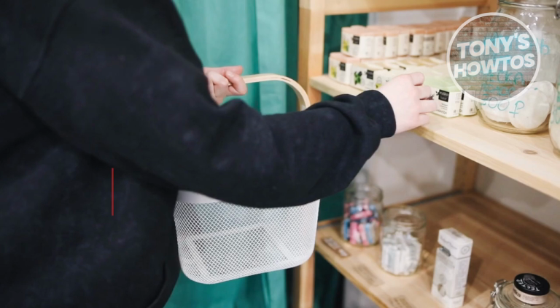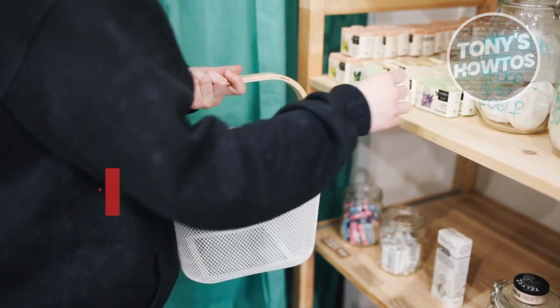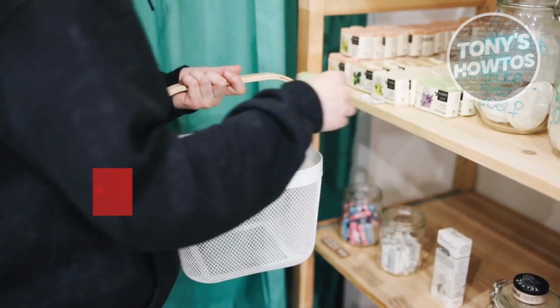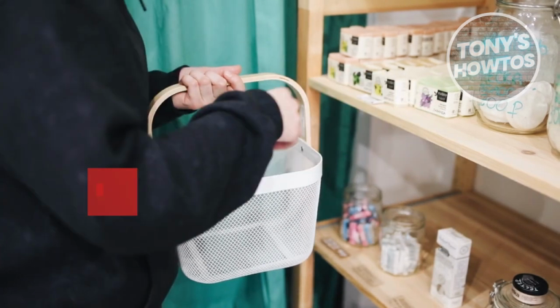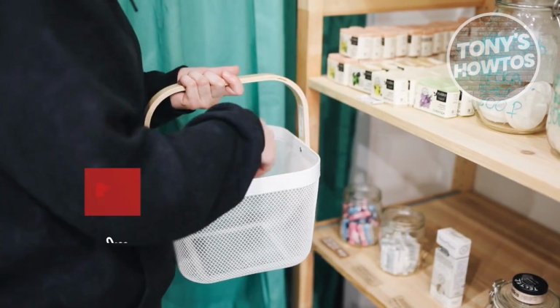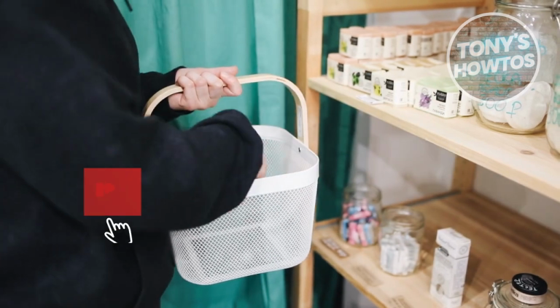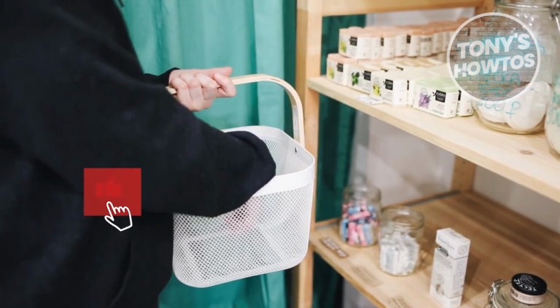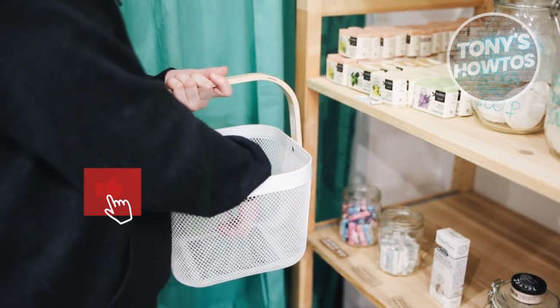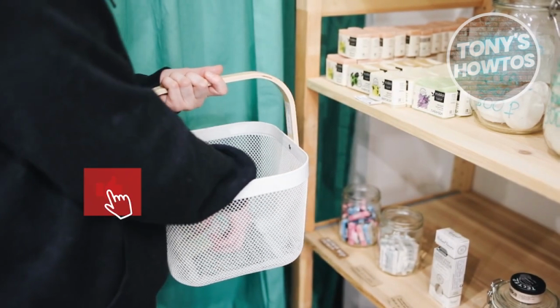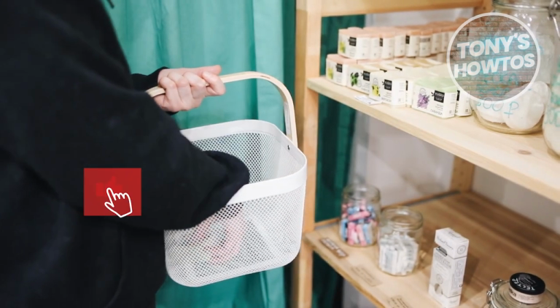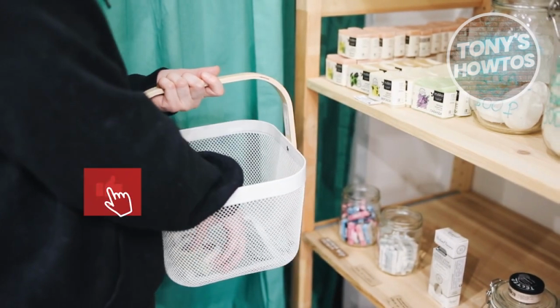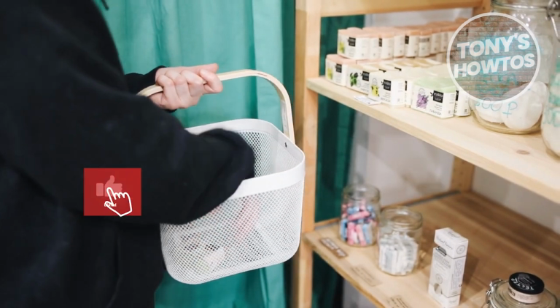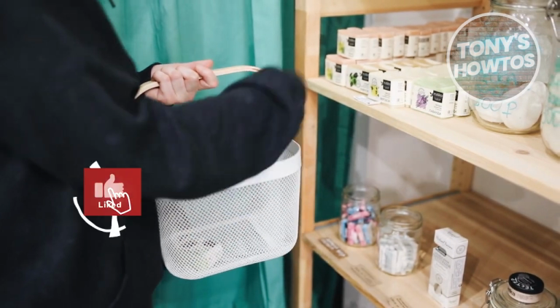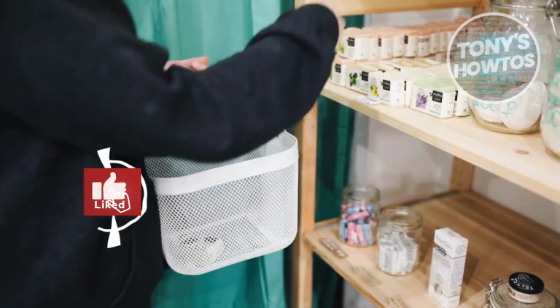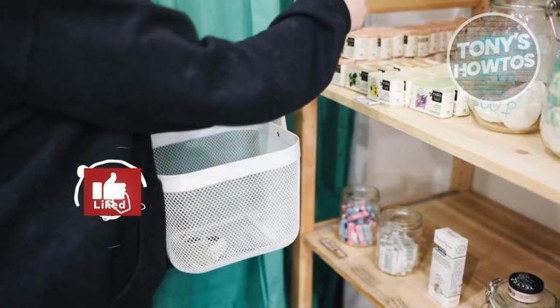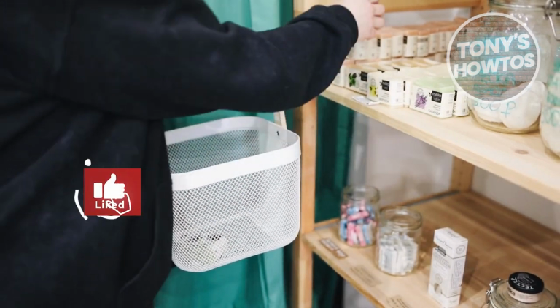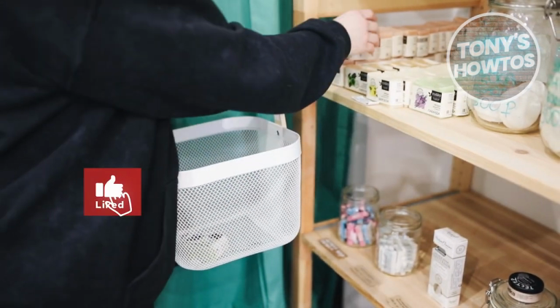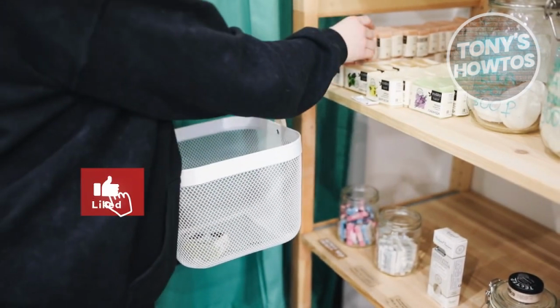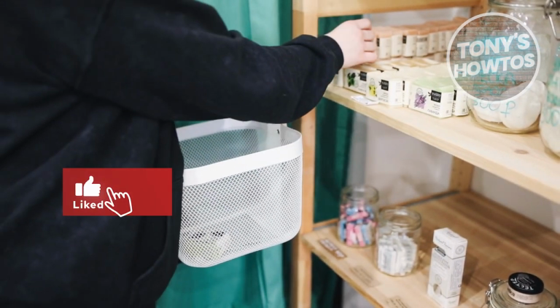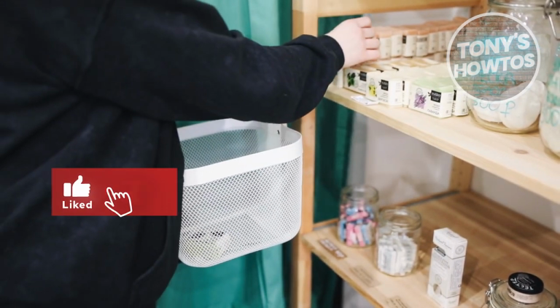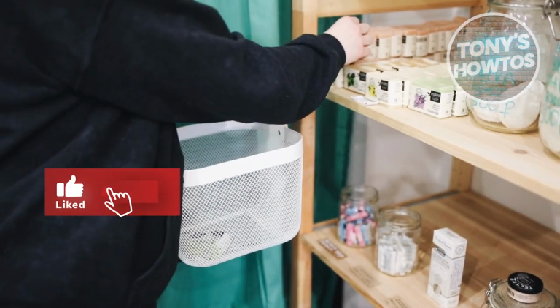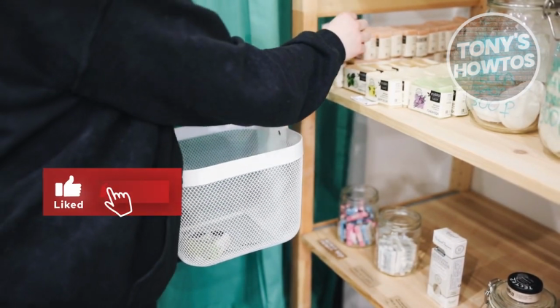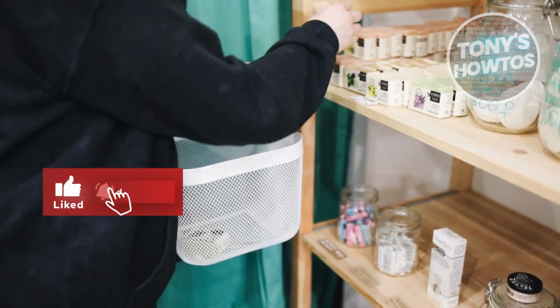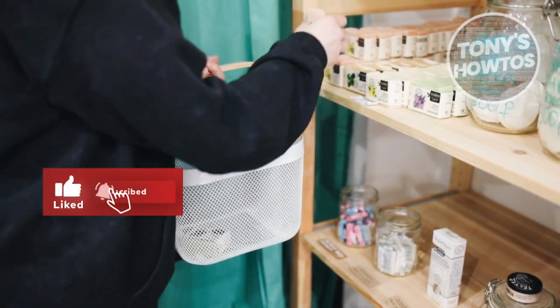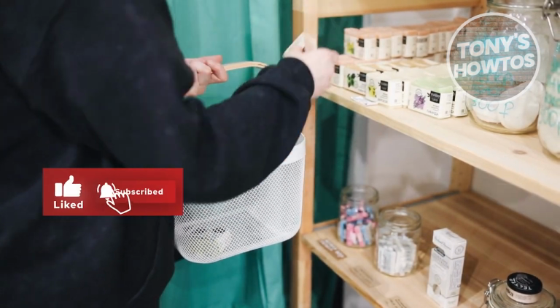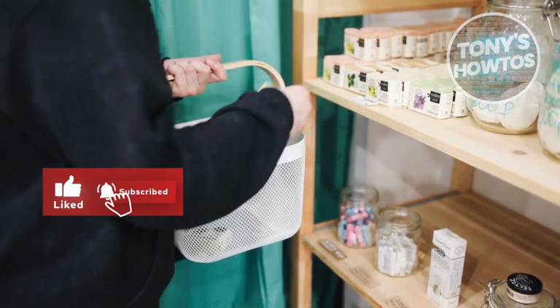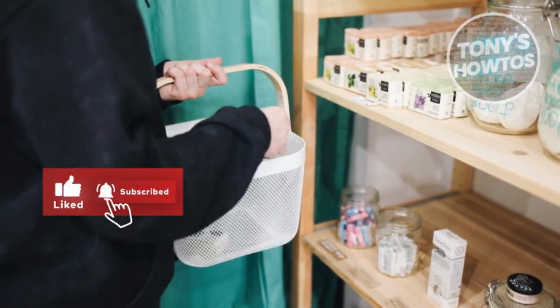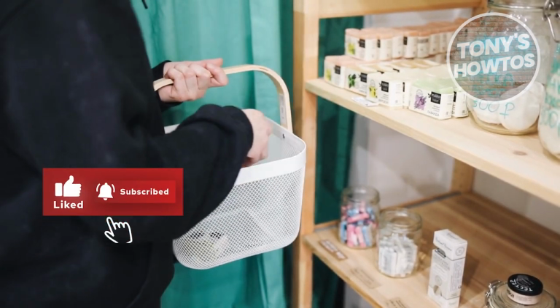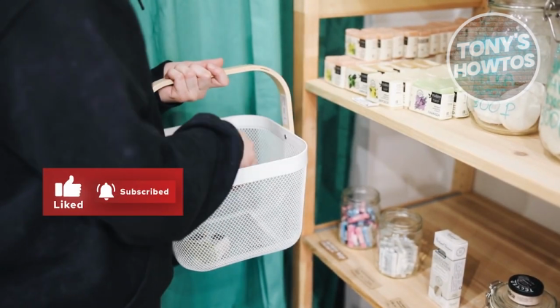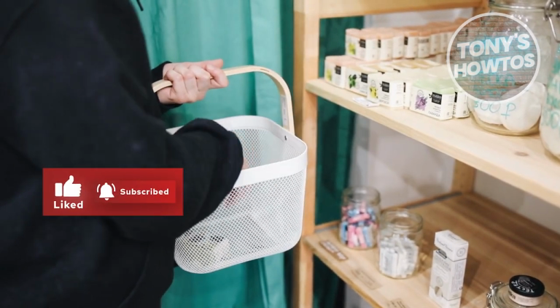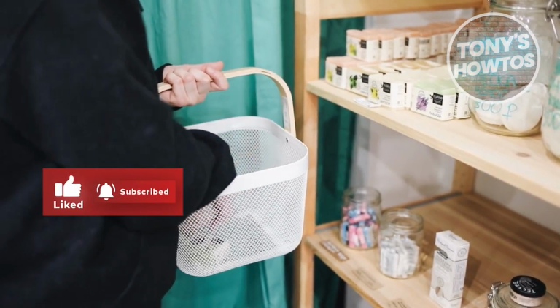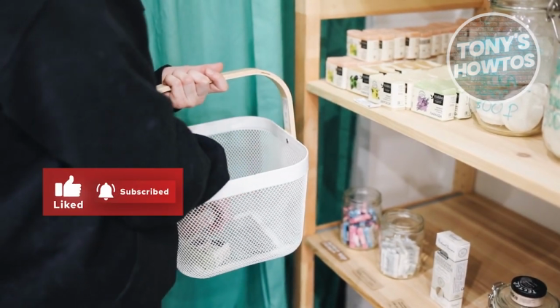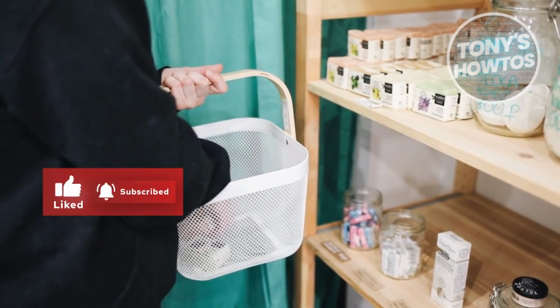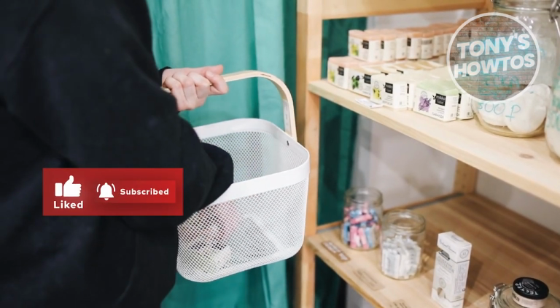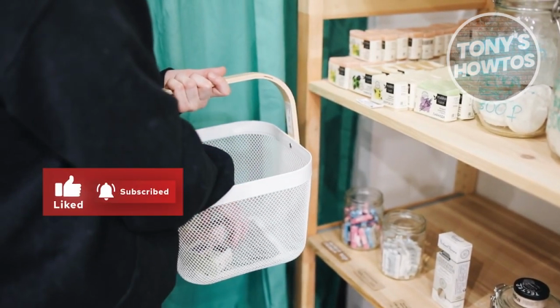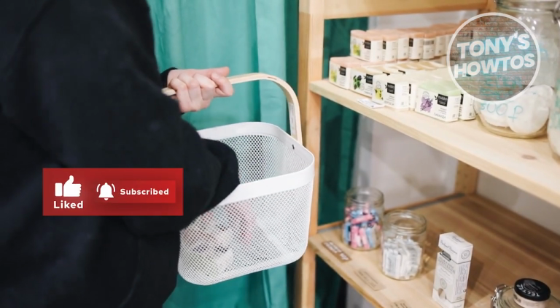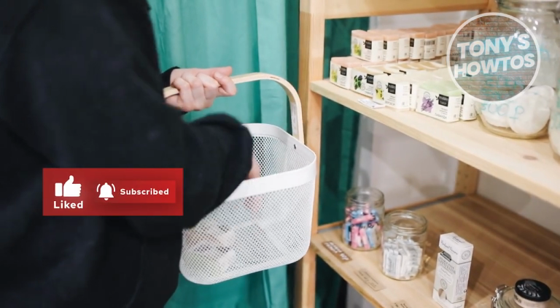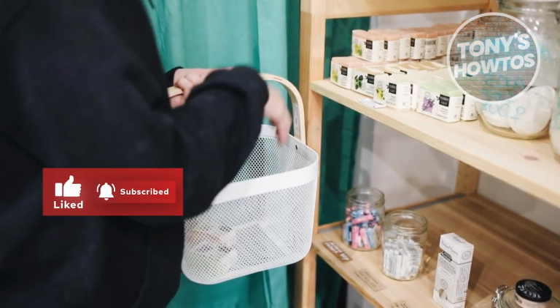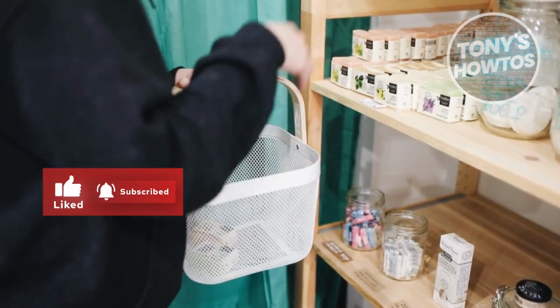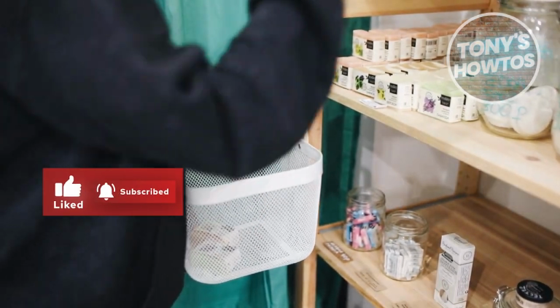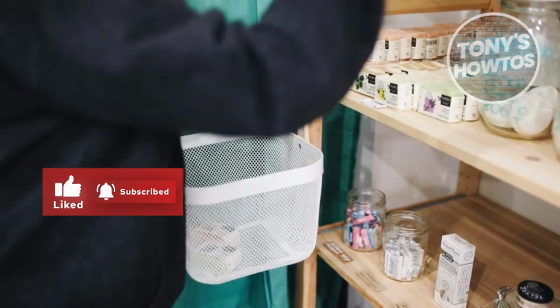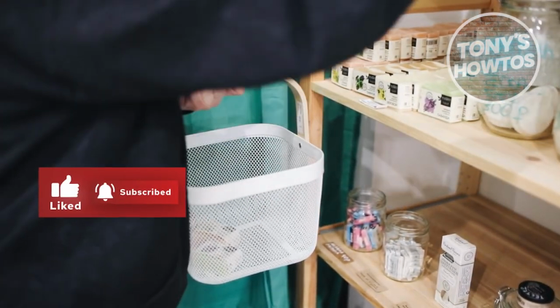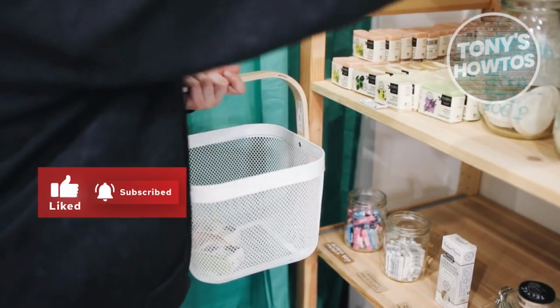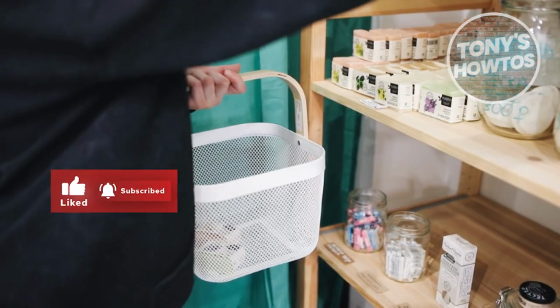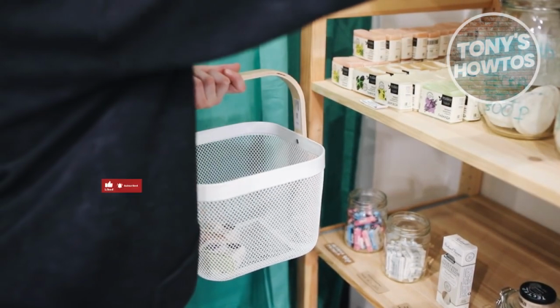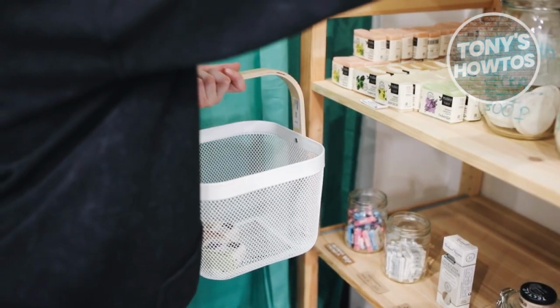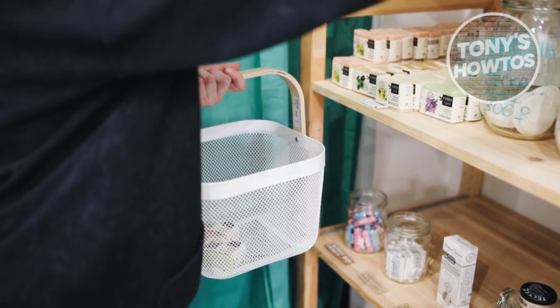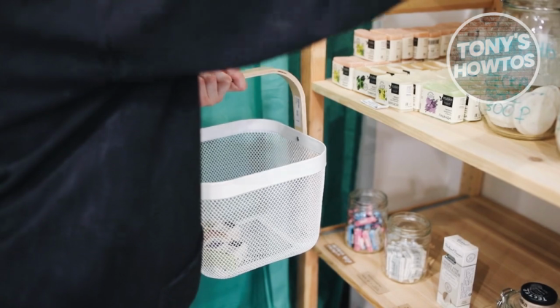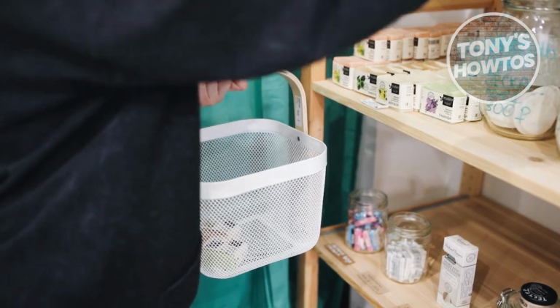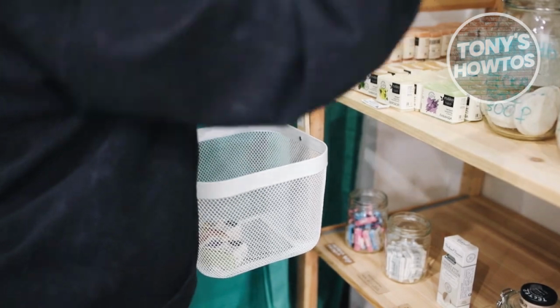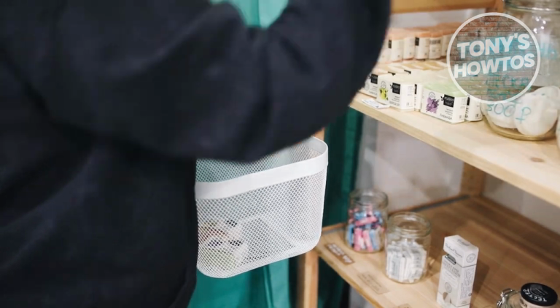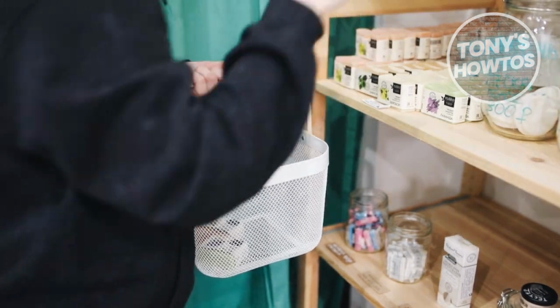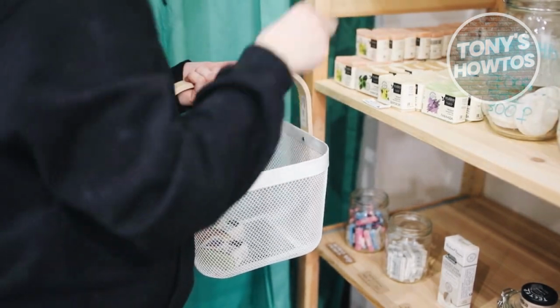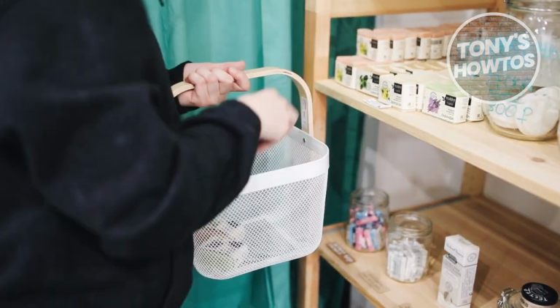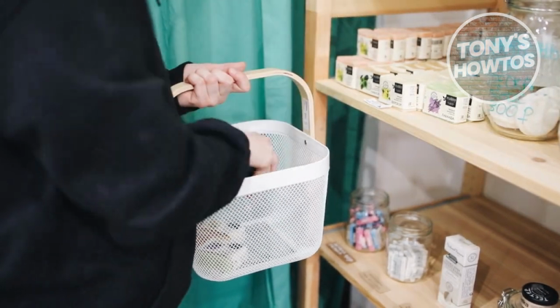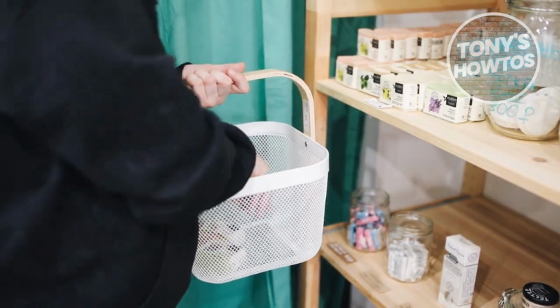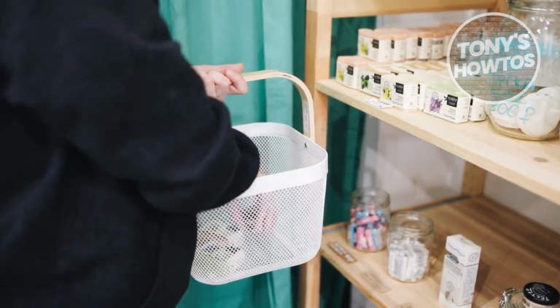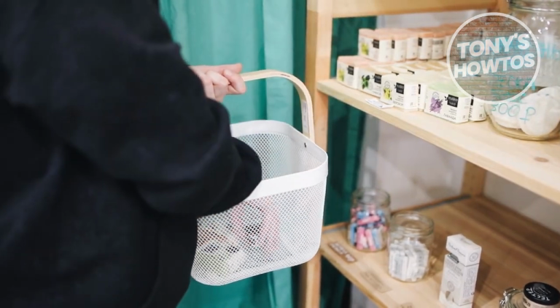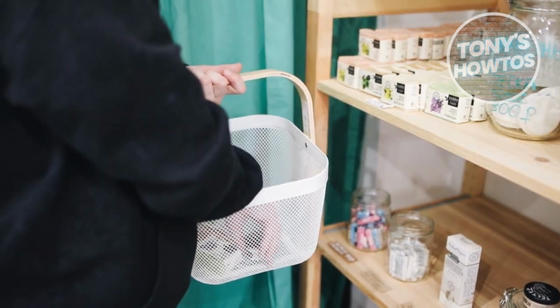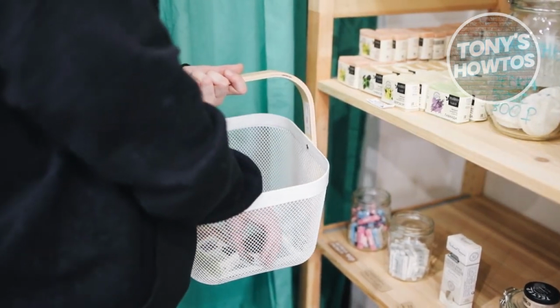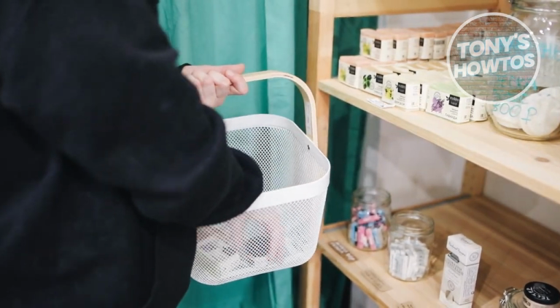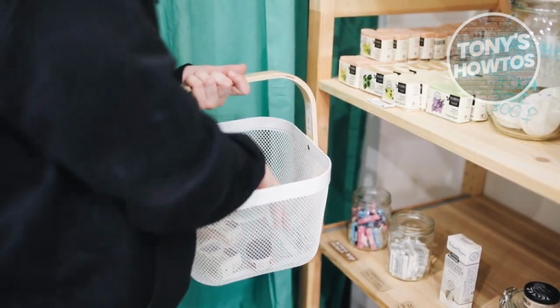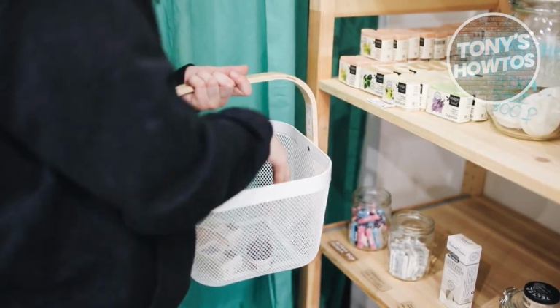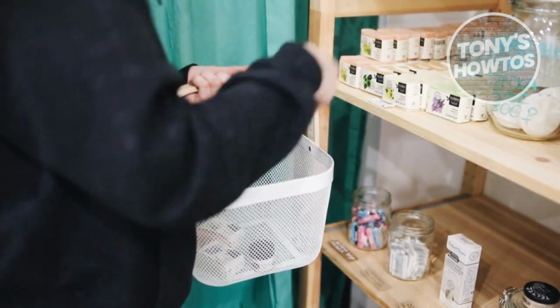Hey guys, welcome back to Tony's Outdoors. In this video, I'll be showing you how to find penny items and deals at Home Depot.